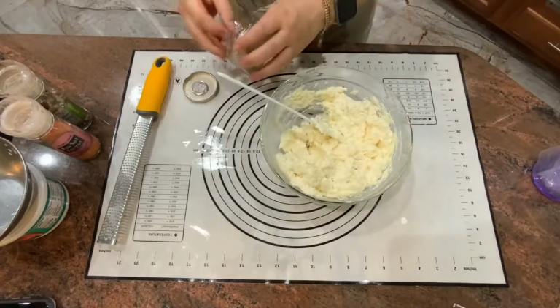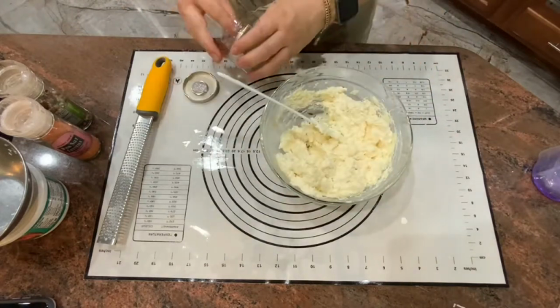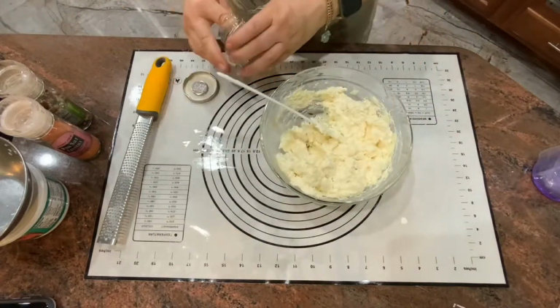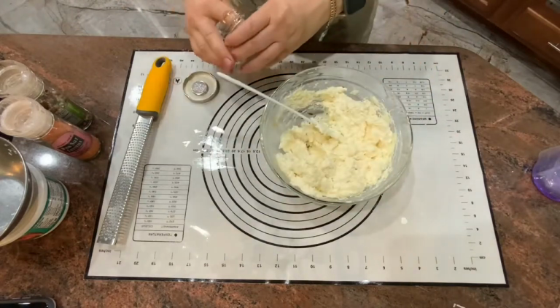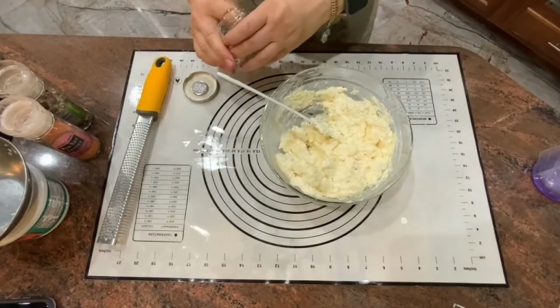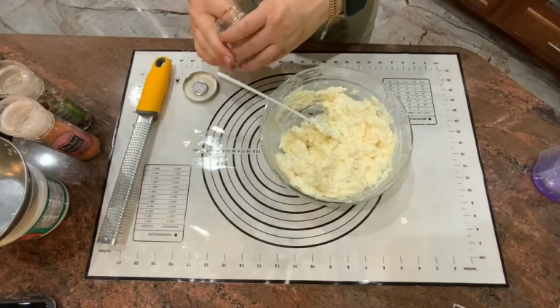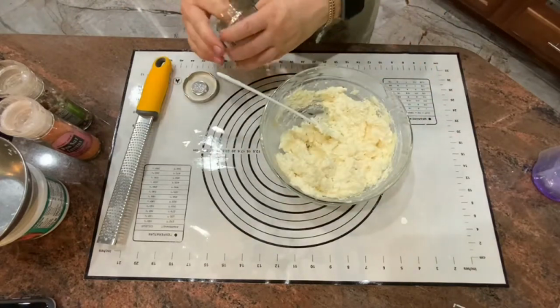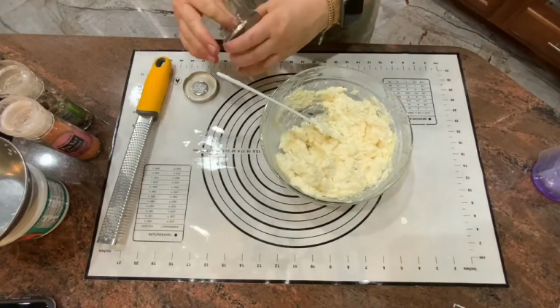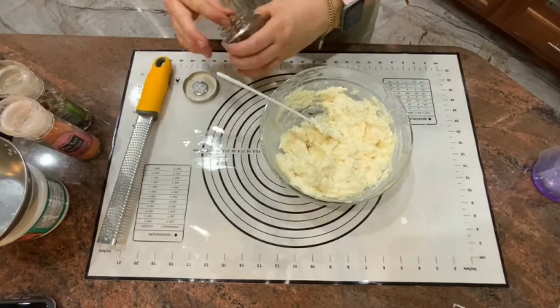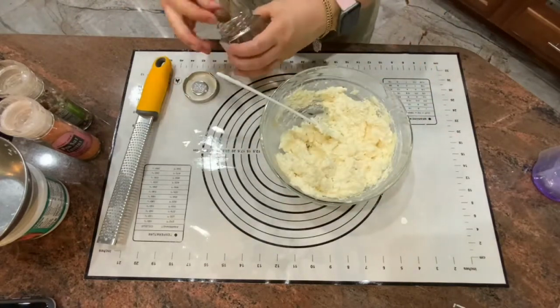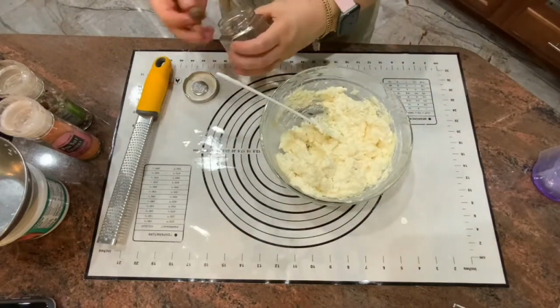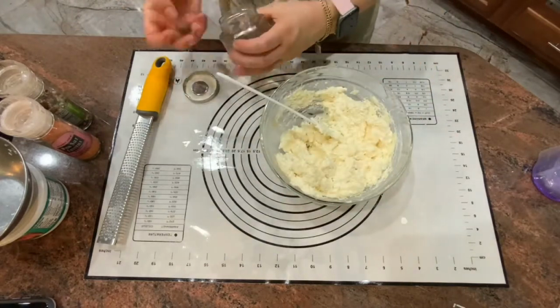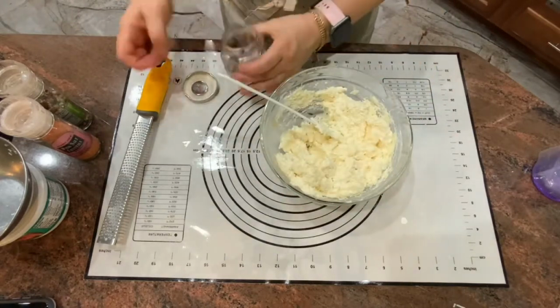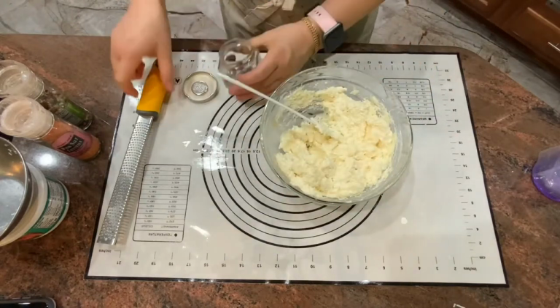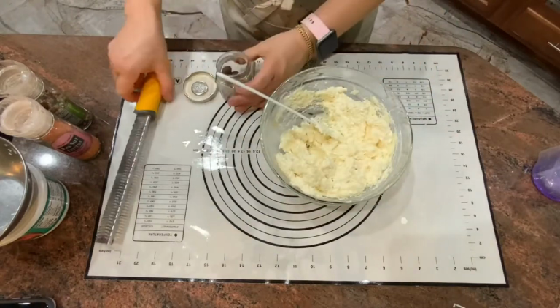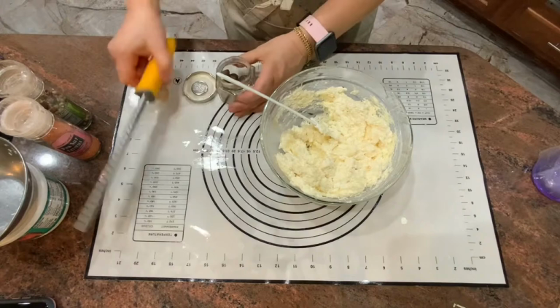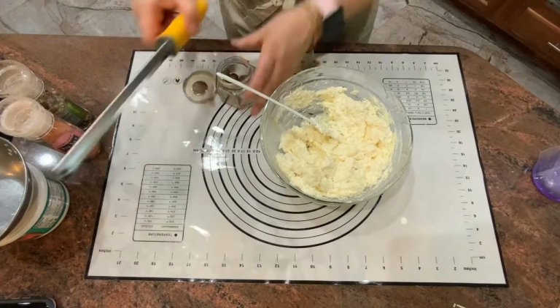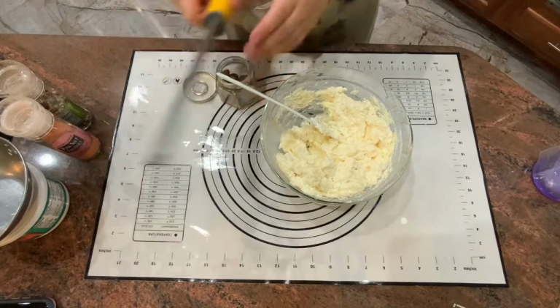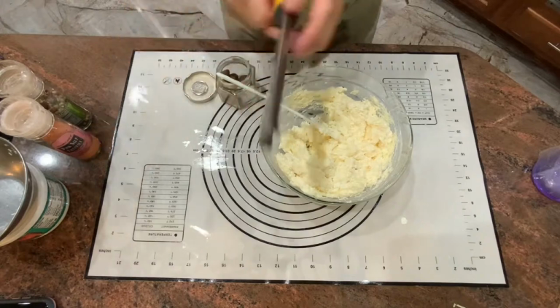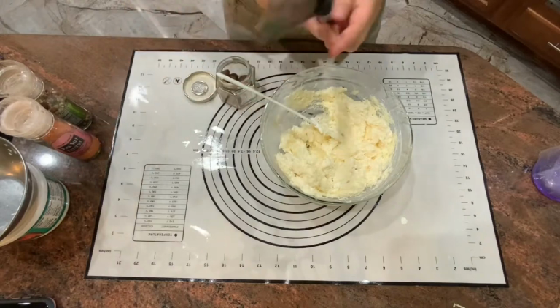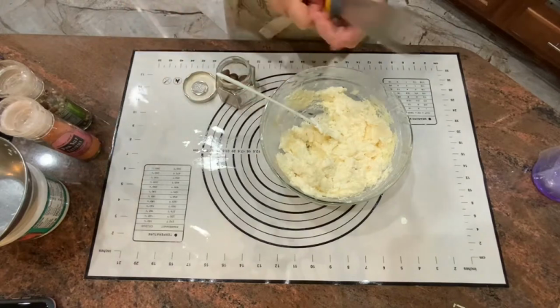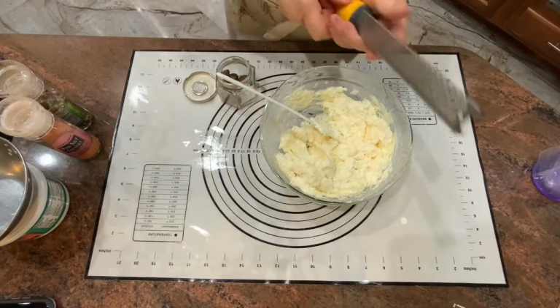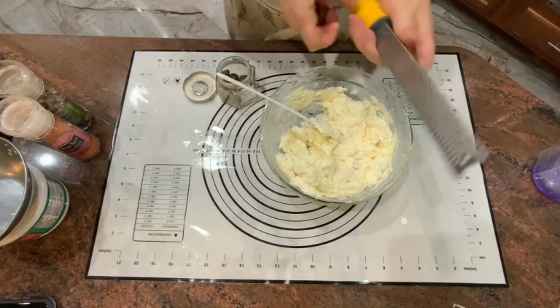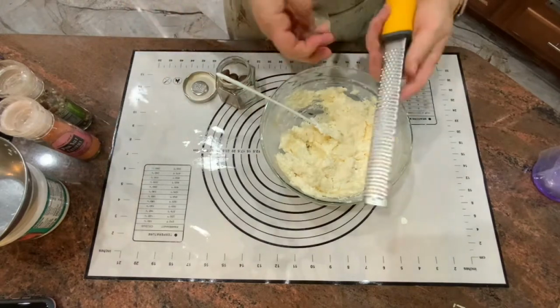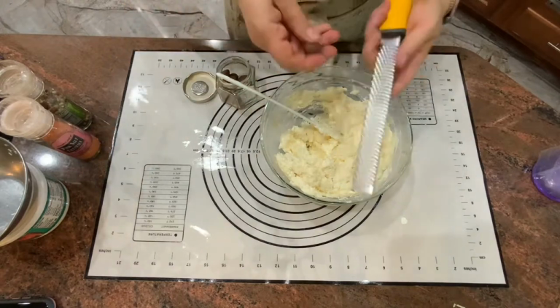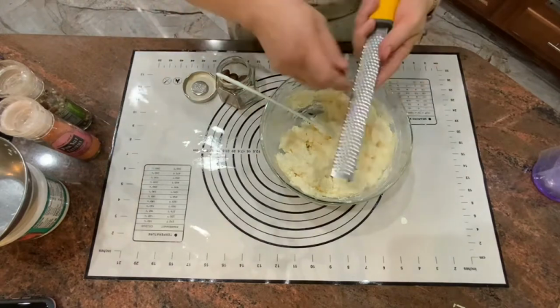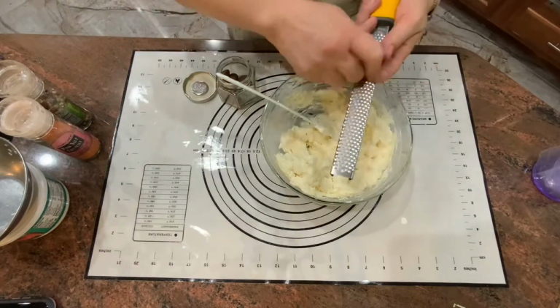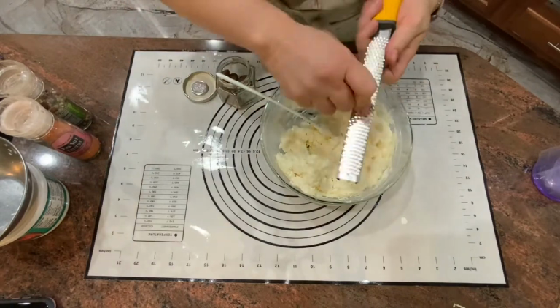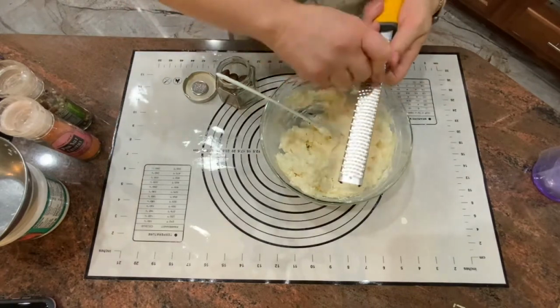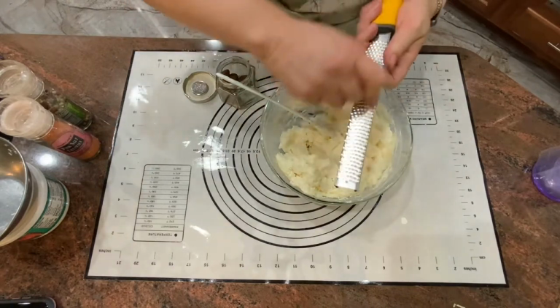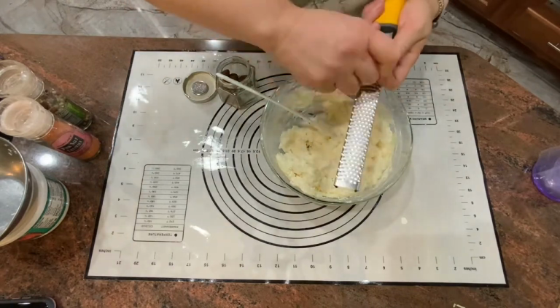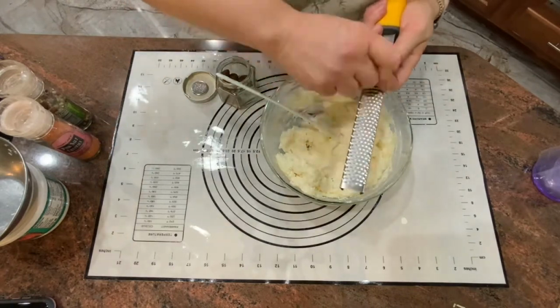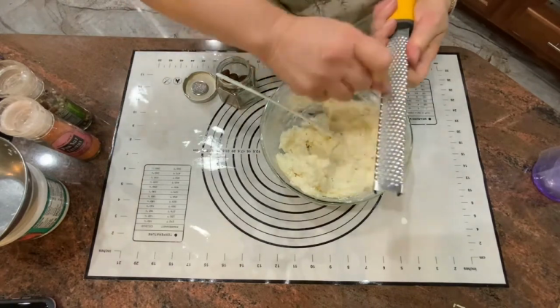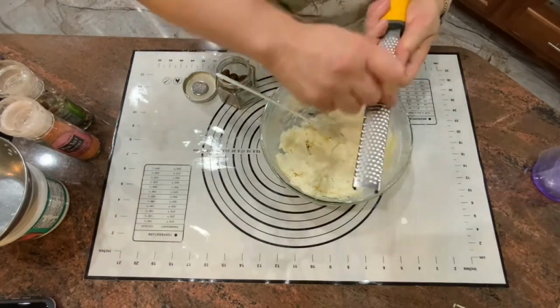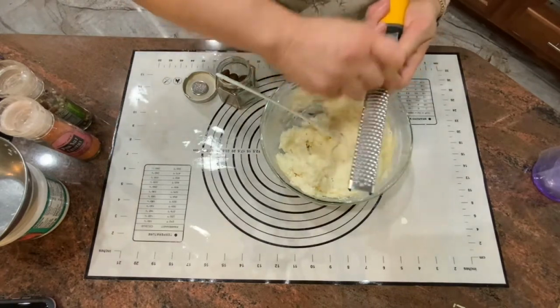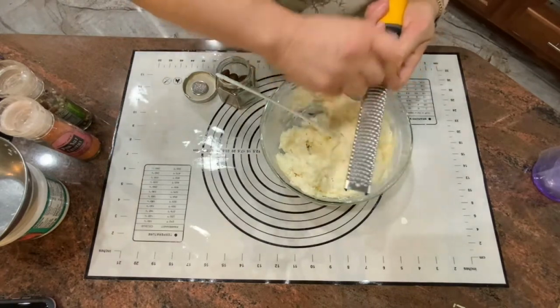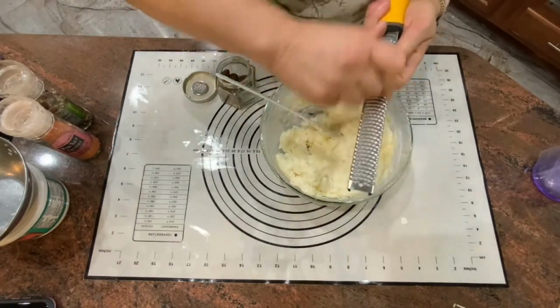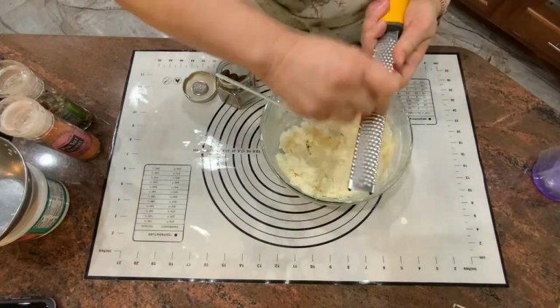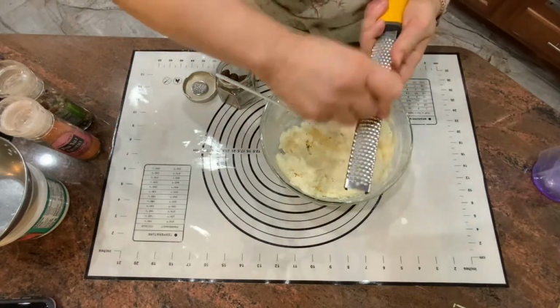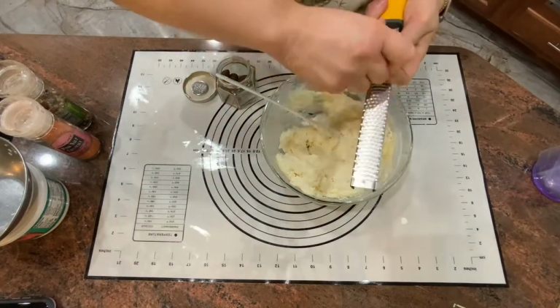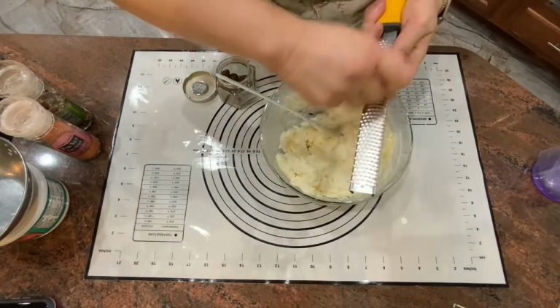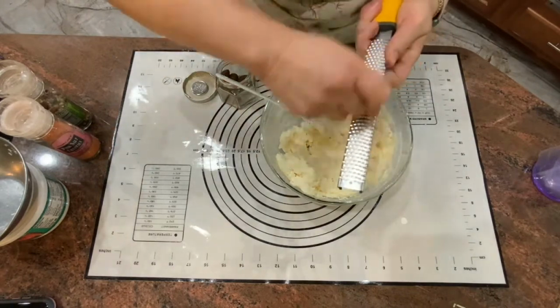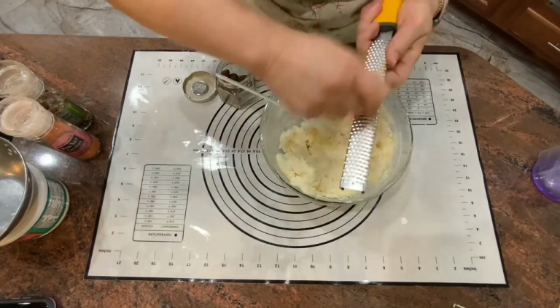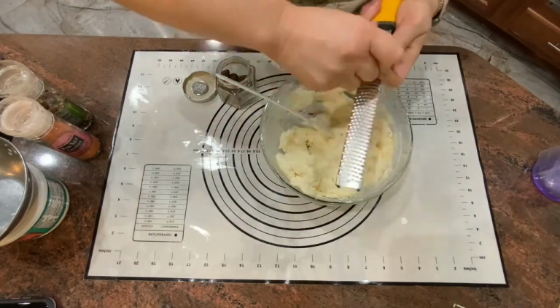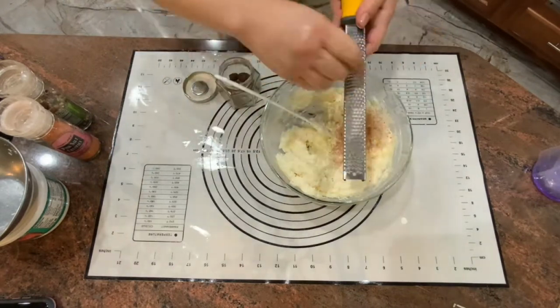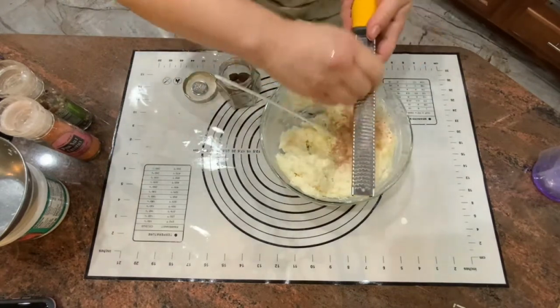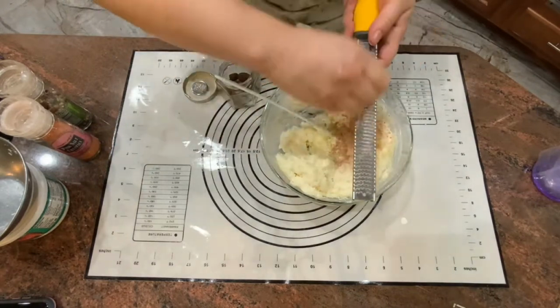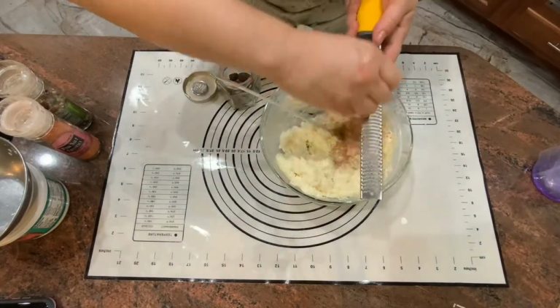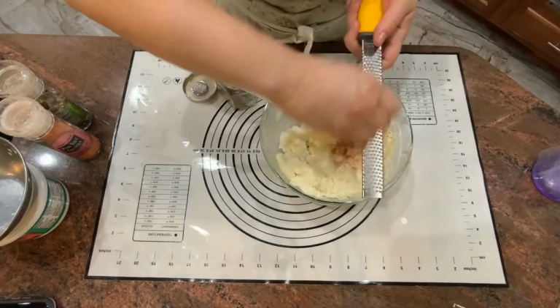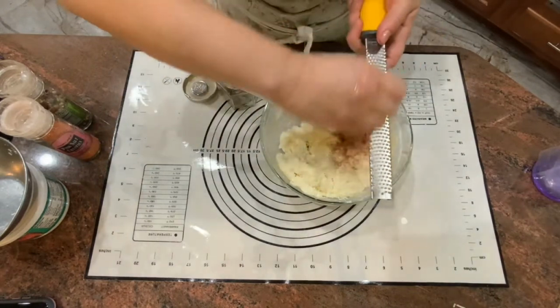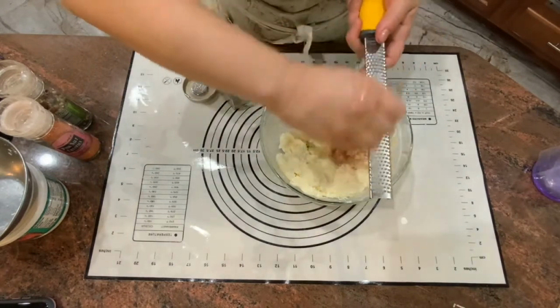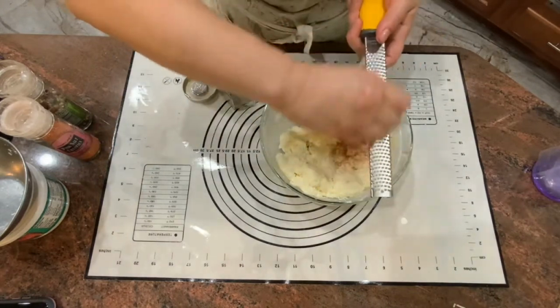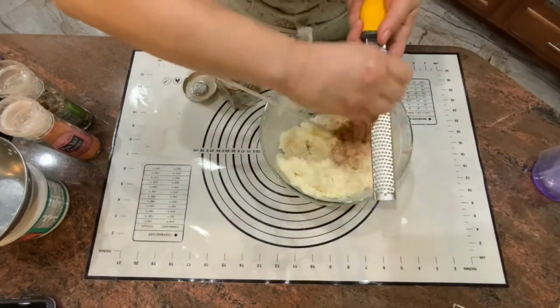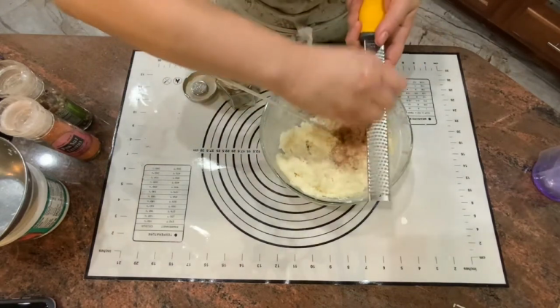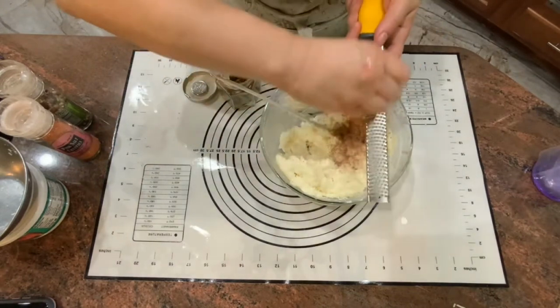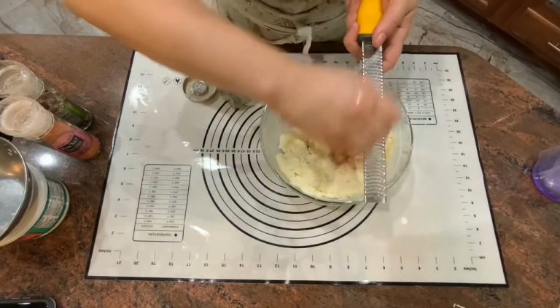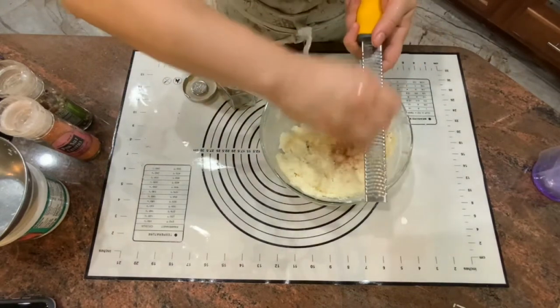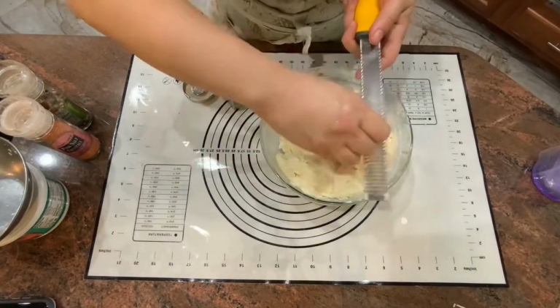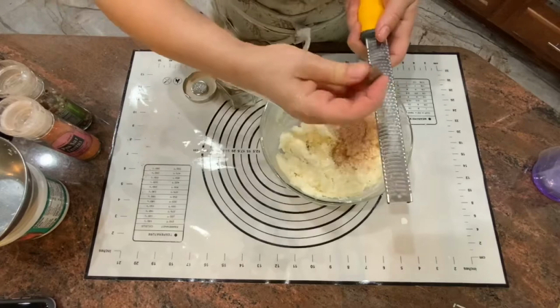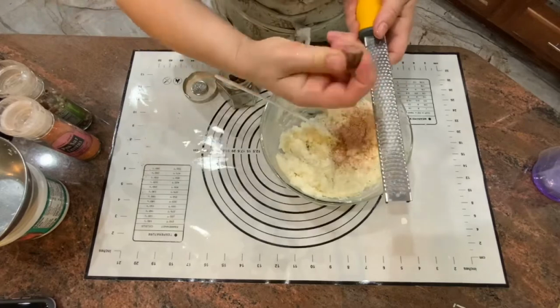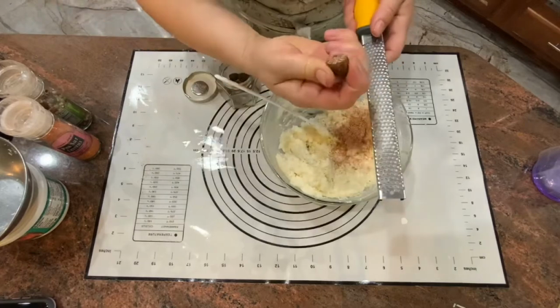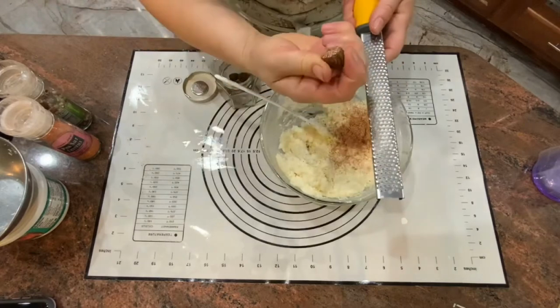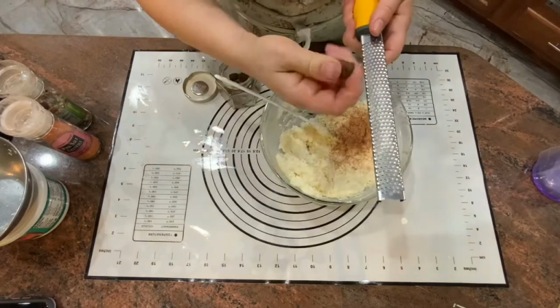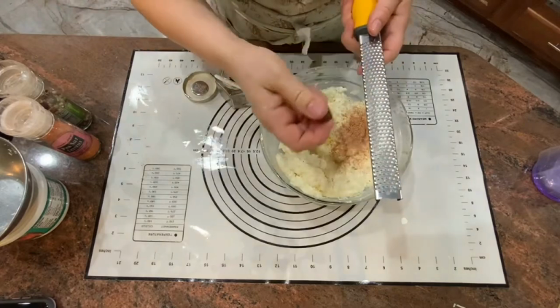Now you can use some nutmeg if you like. If you don't, you can skip it. I'm going to grind some nutmeg — it gives a really distinct flavor.